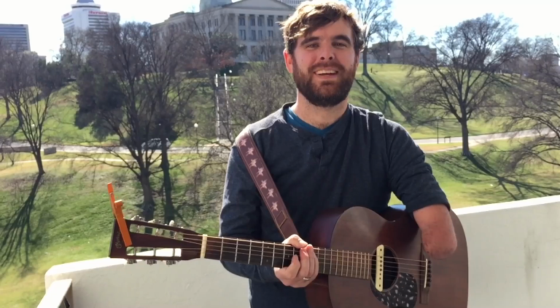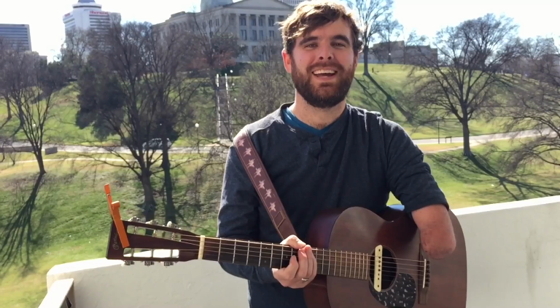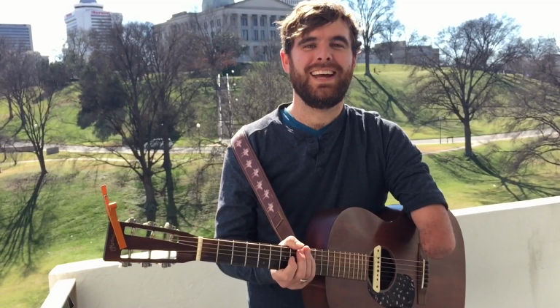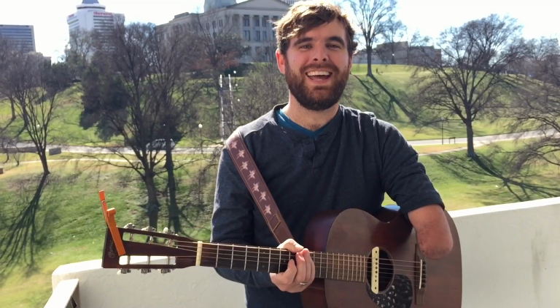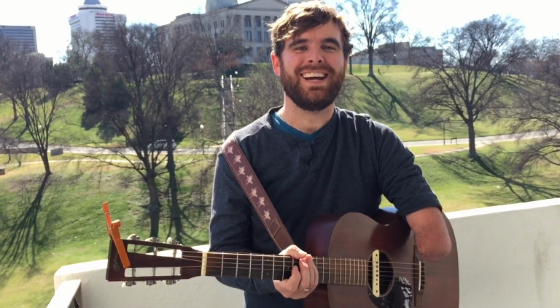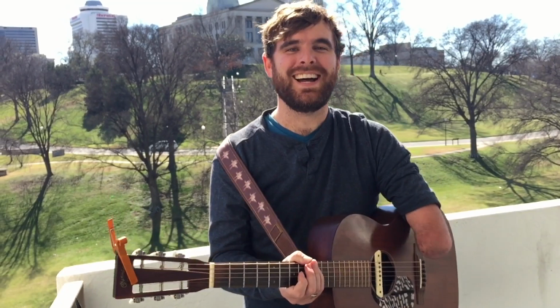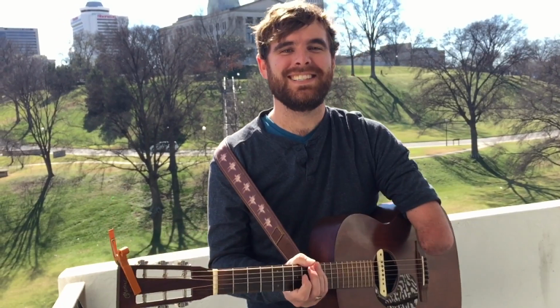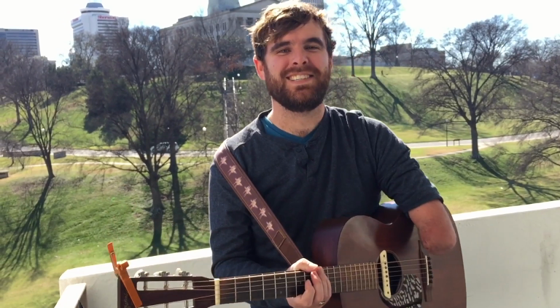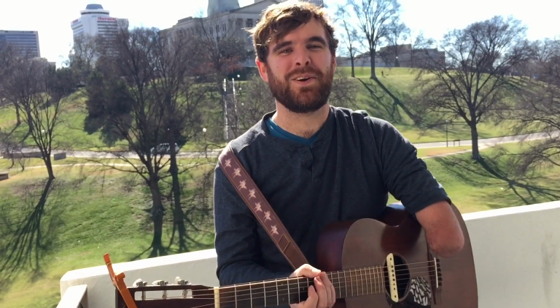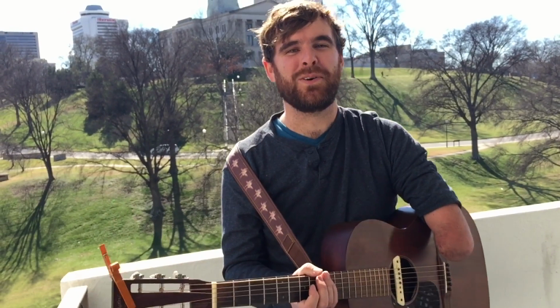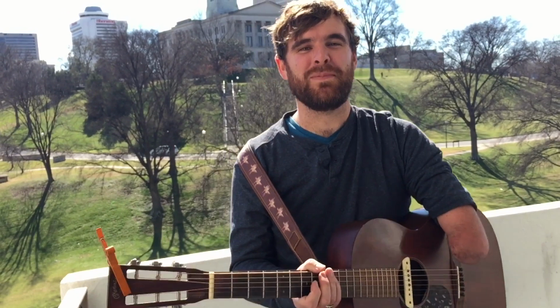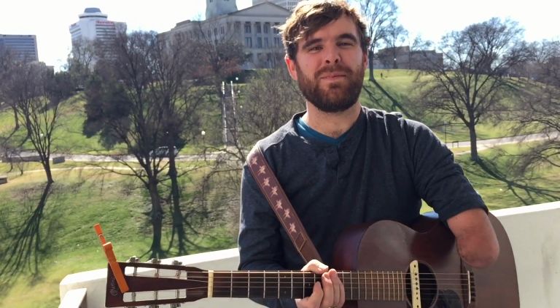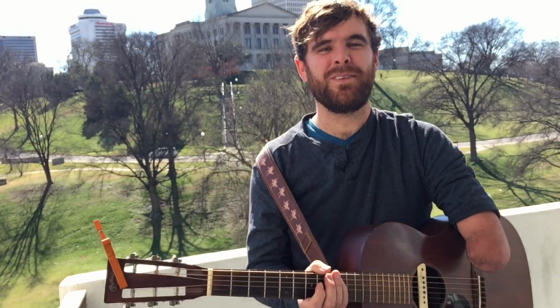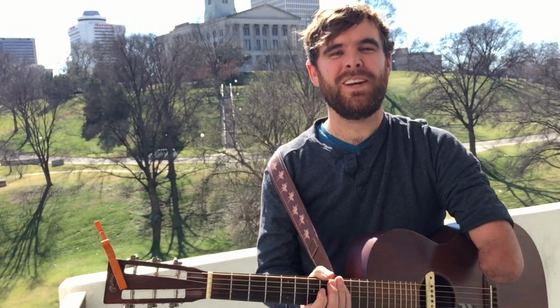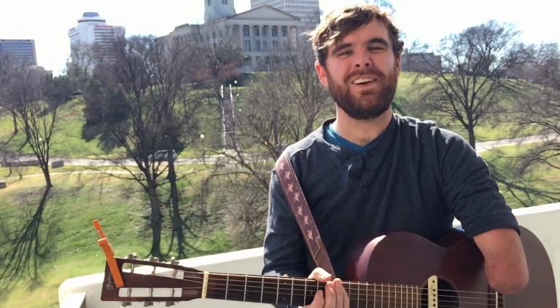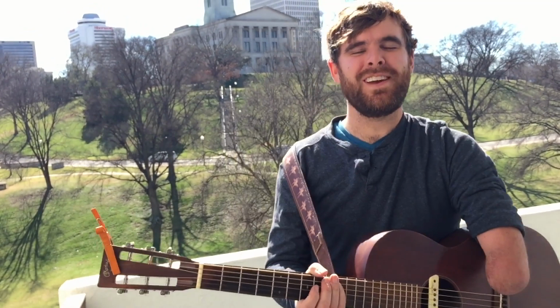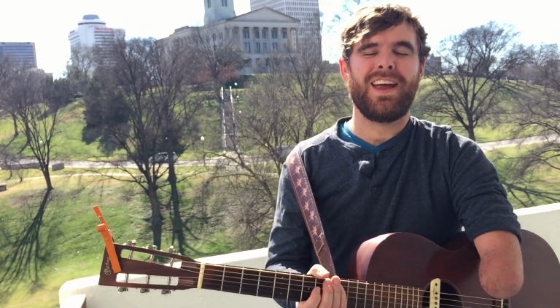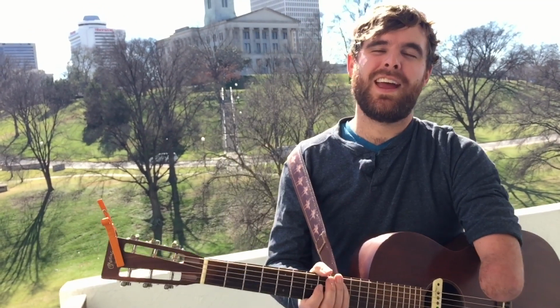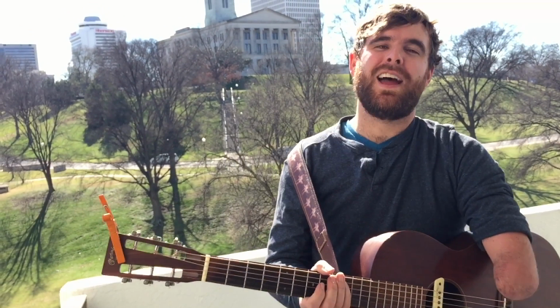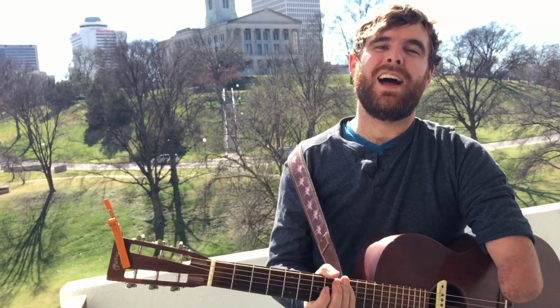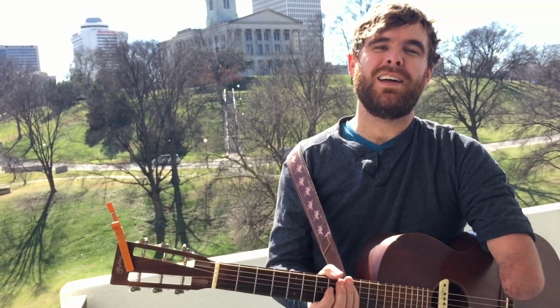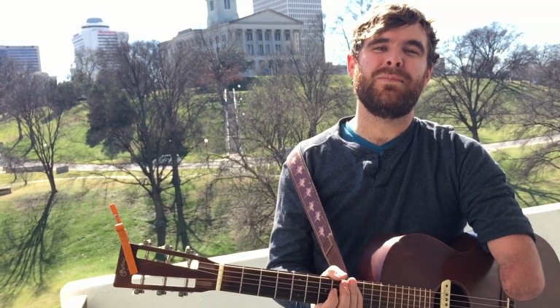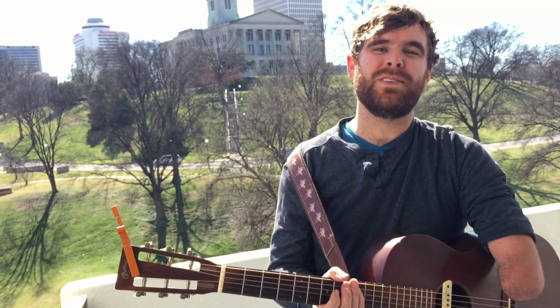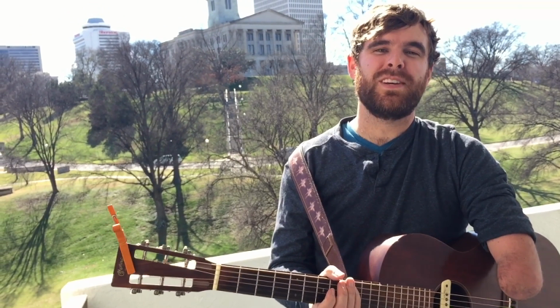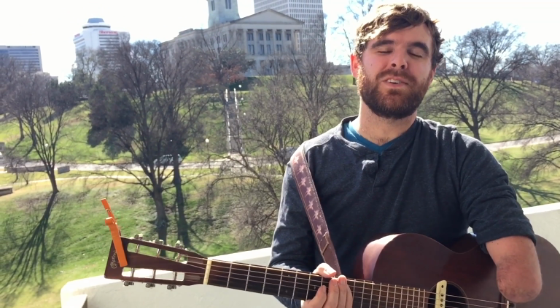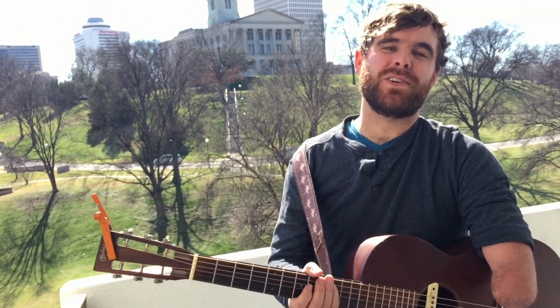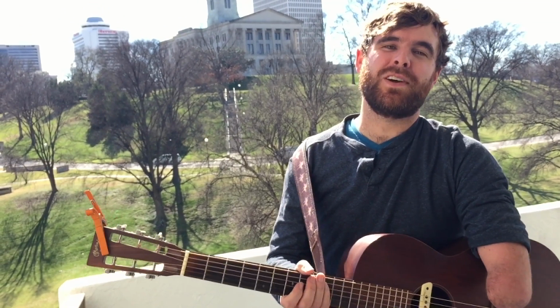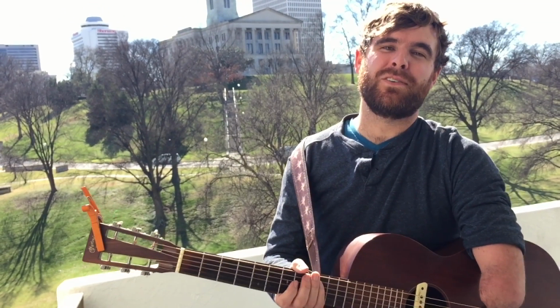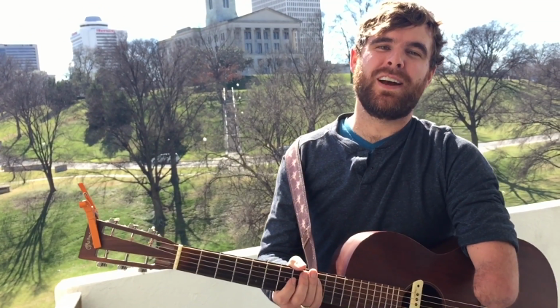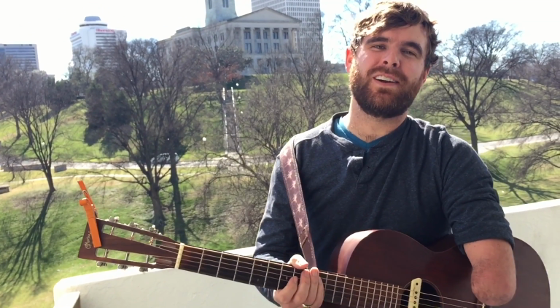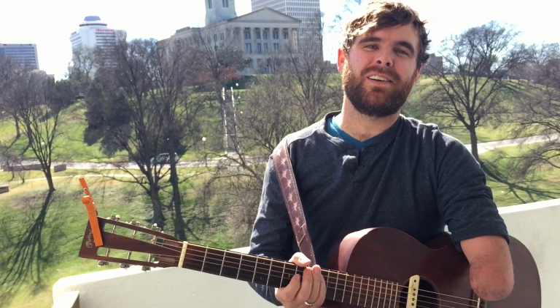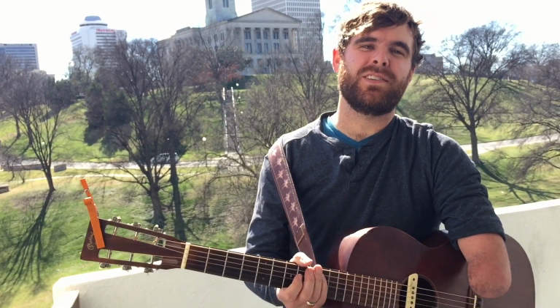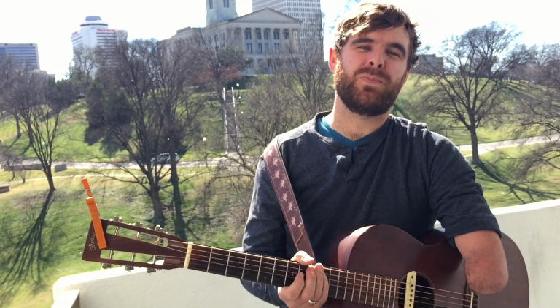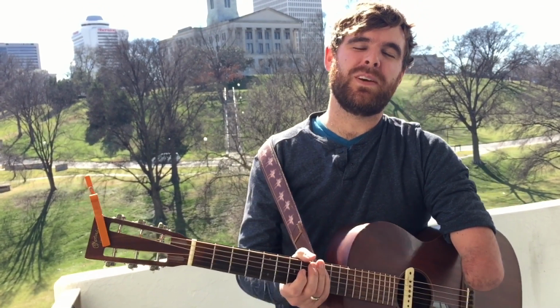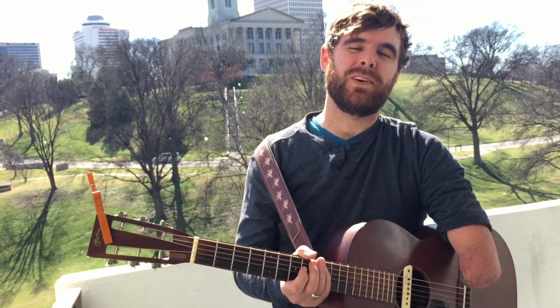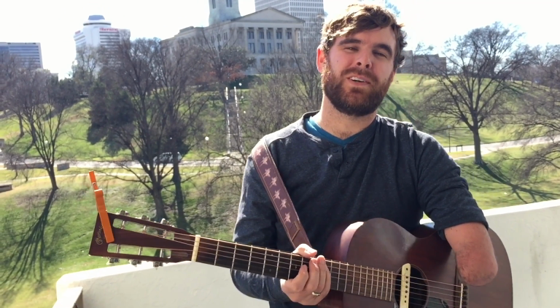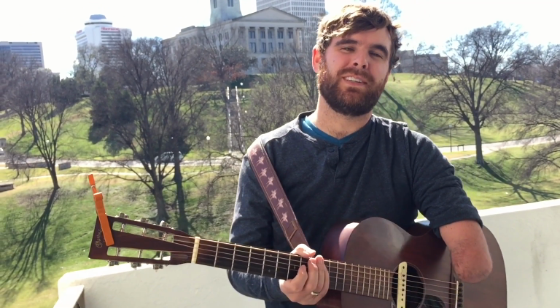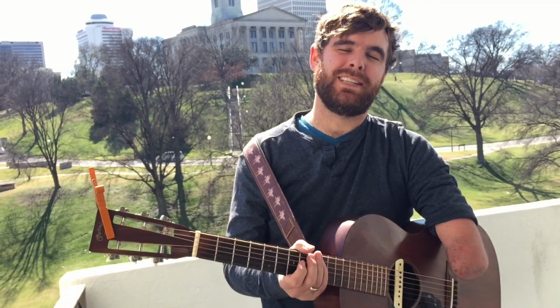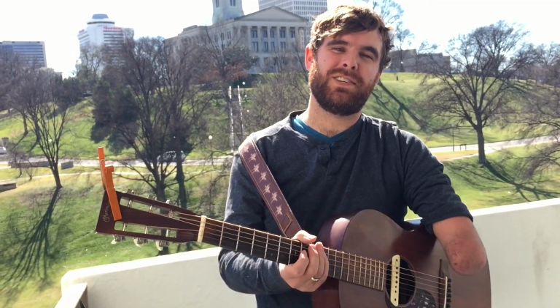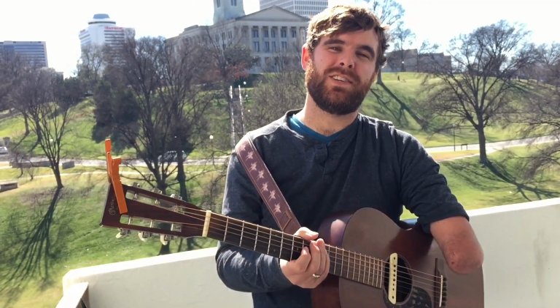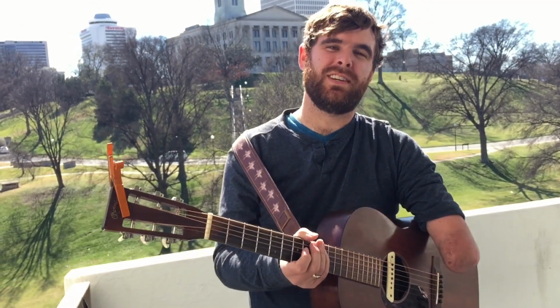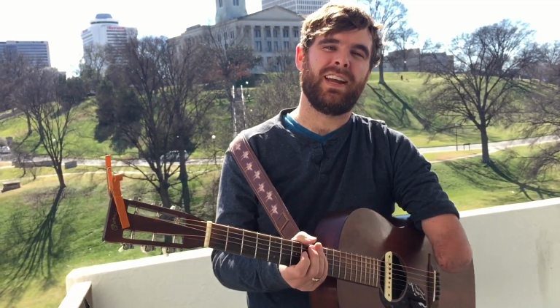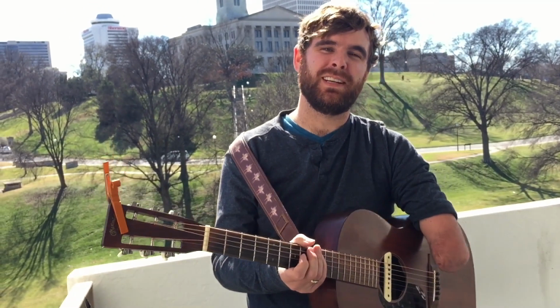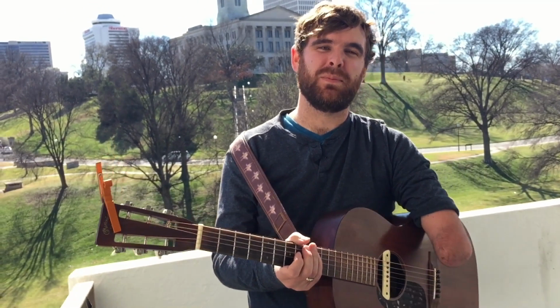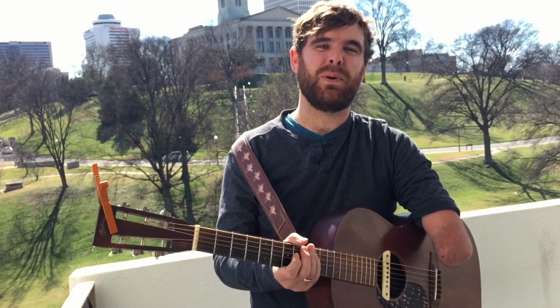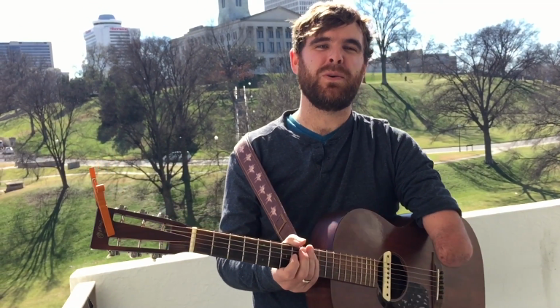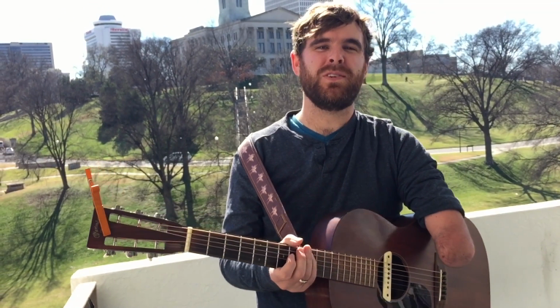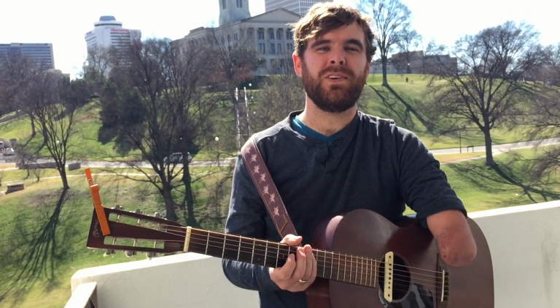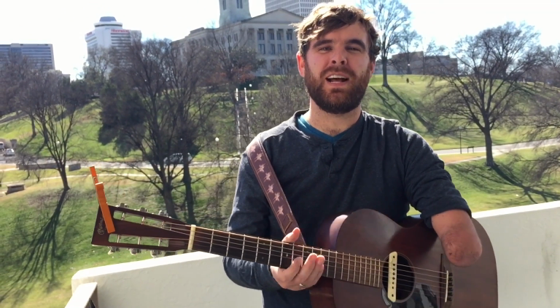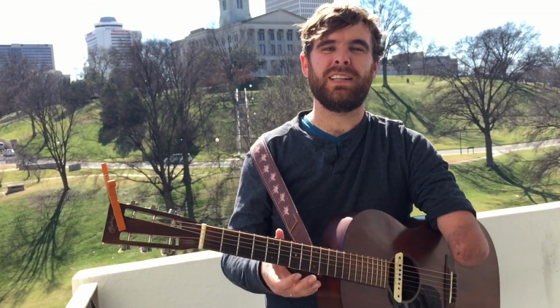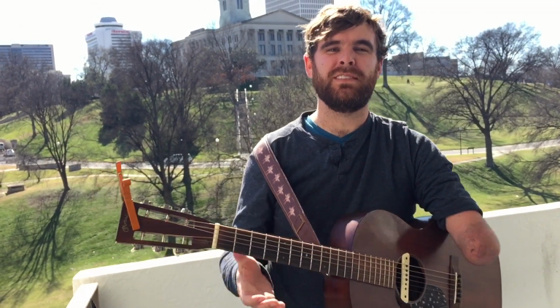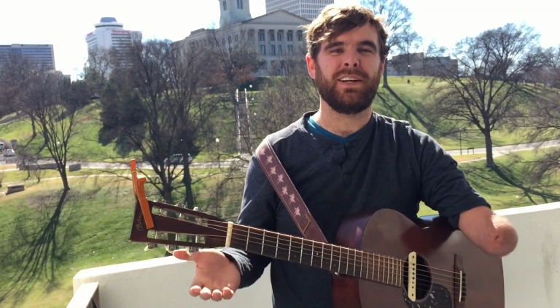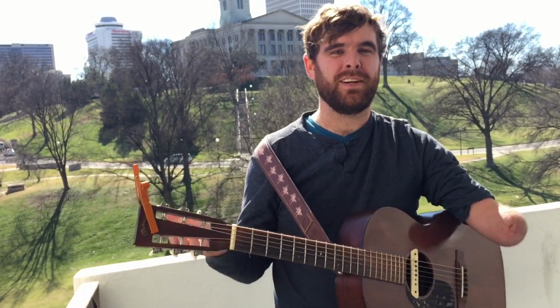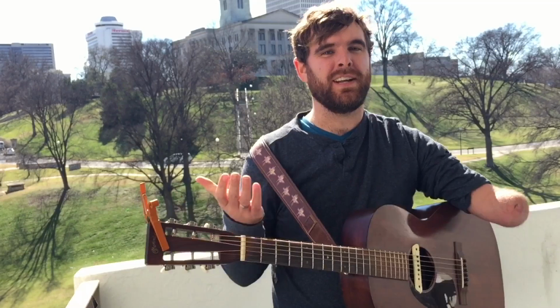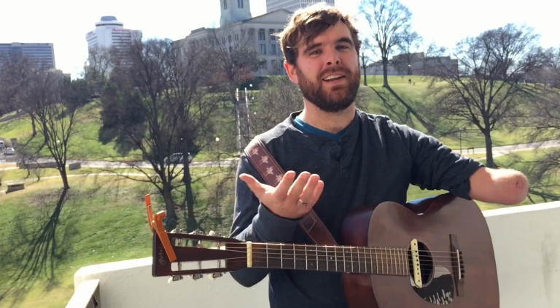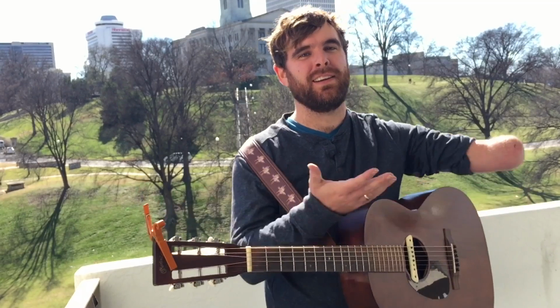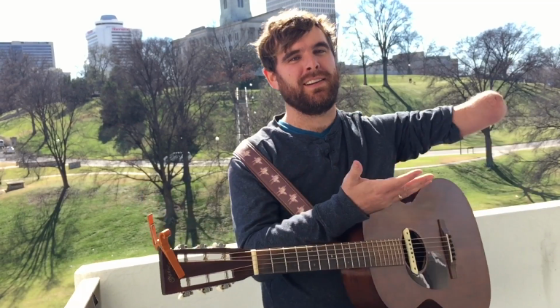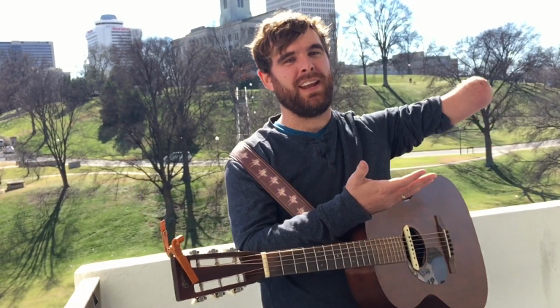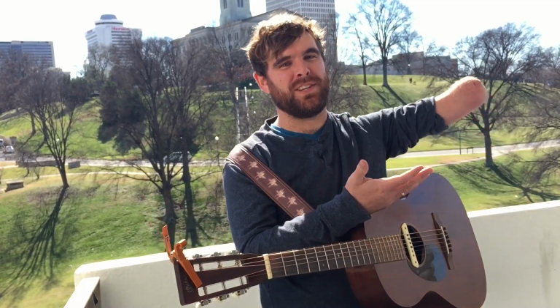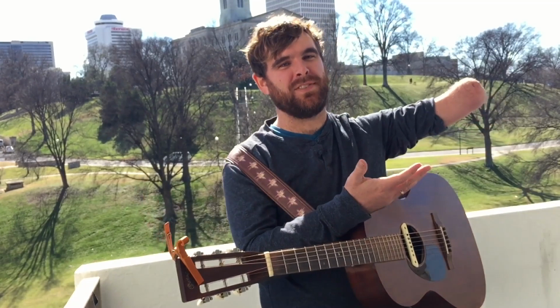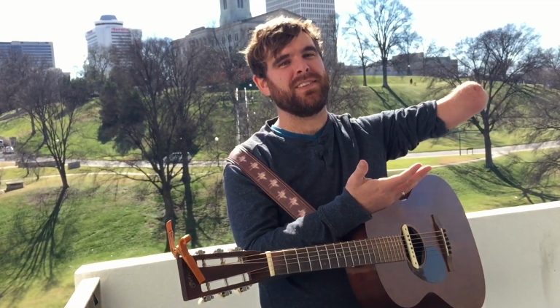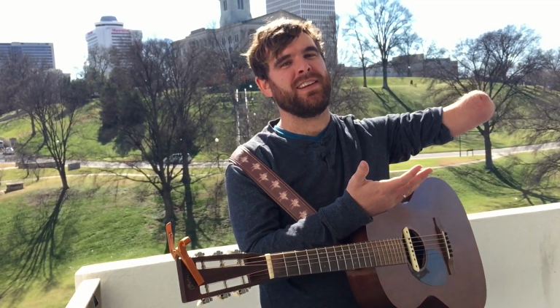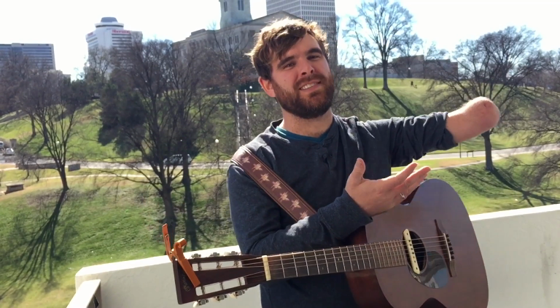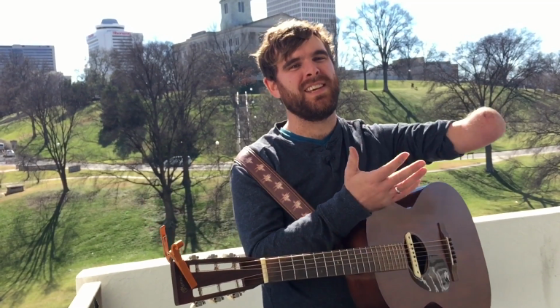Hey guys, it's Tony Memel here. I am a singer-songwriter, speaker, clinician, and composer, and I live here in Nashville, Tennessee.